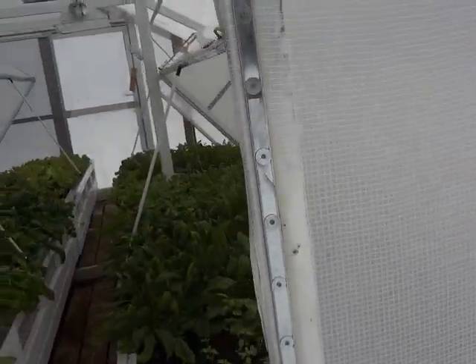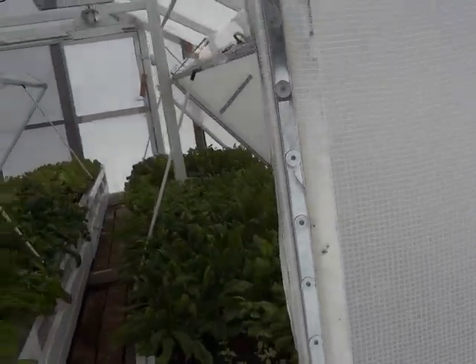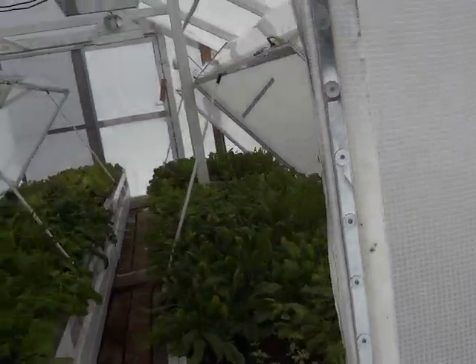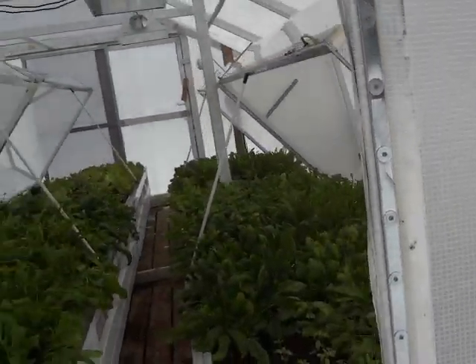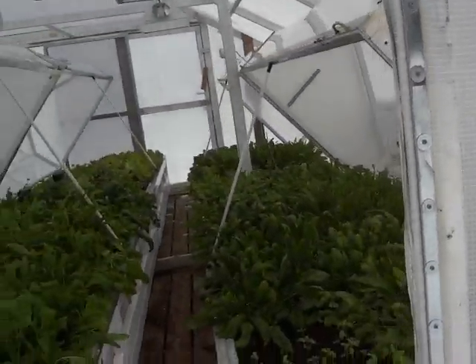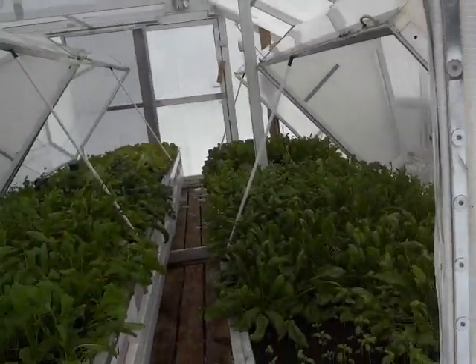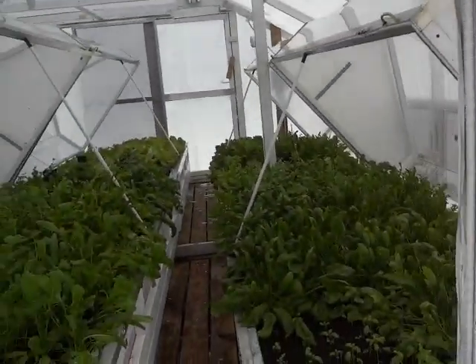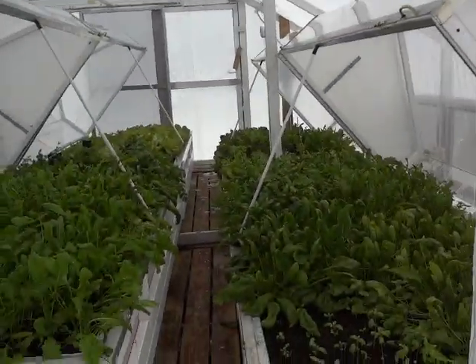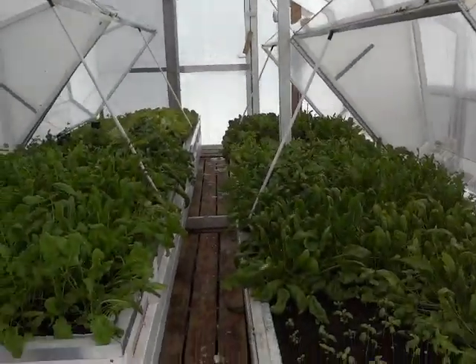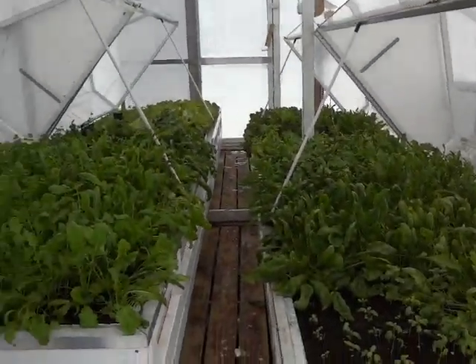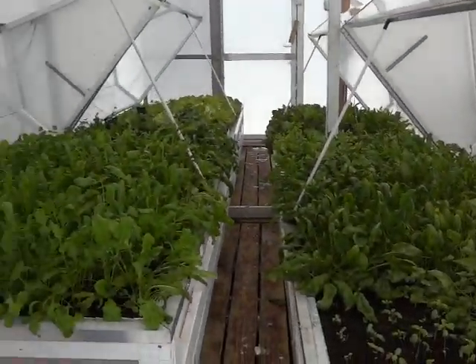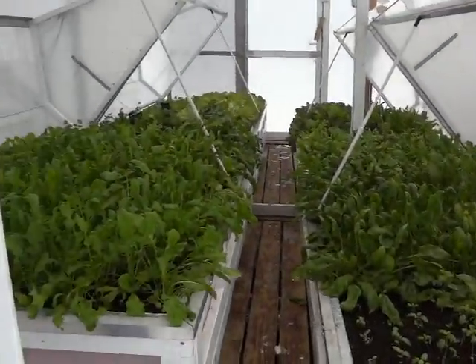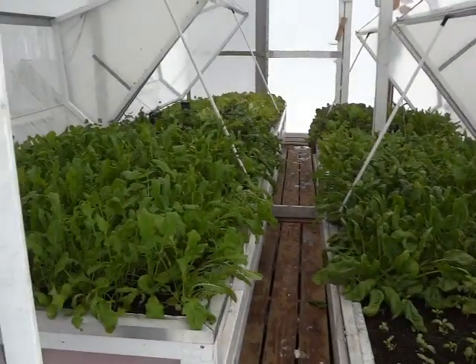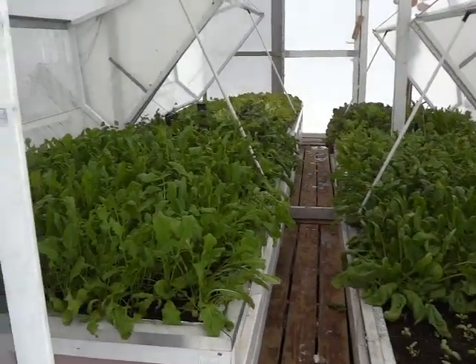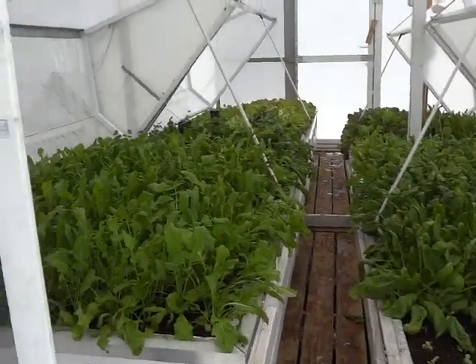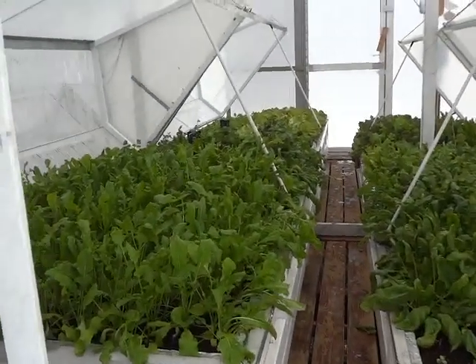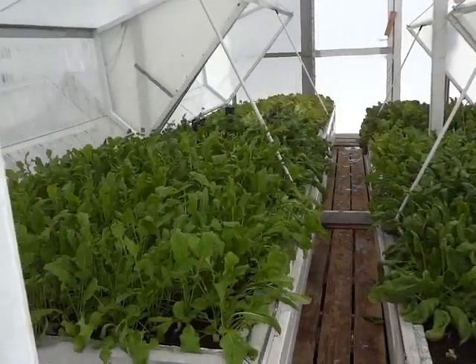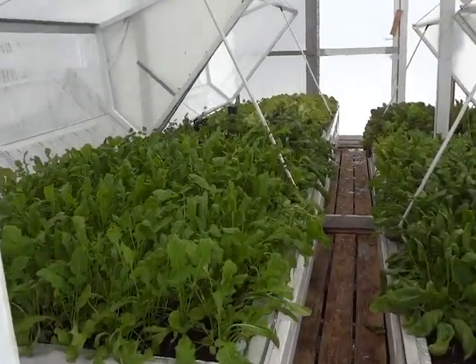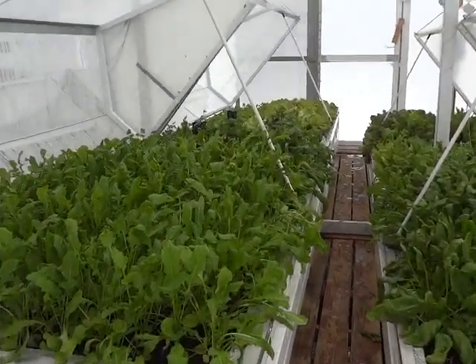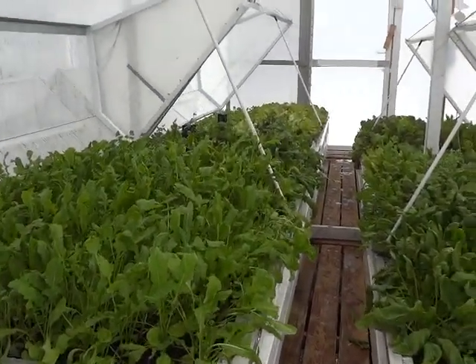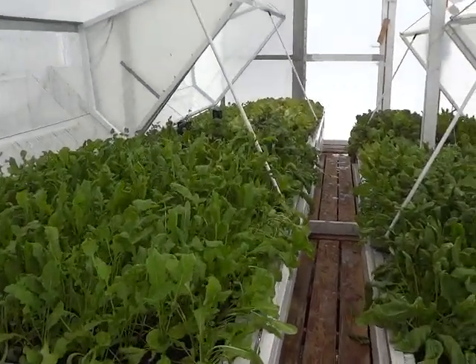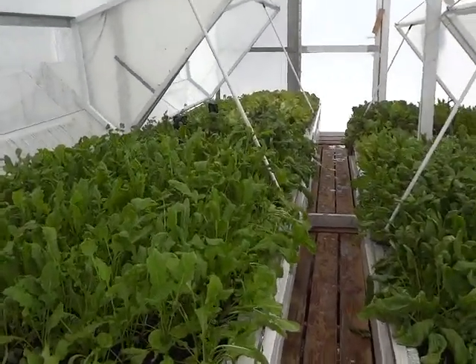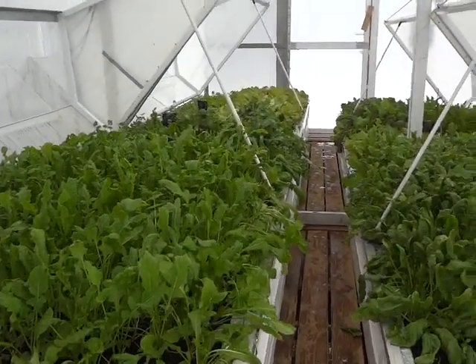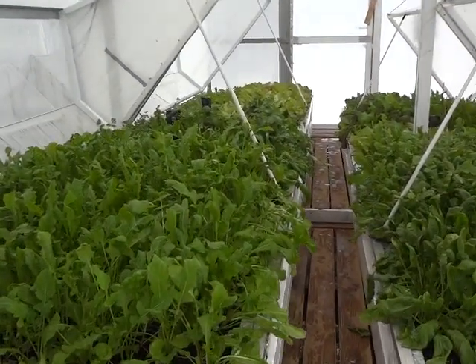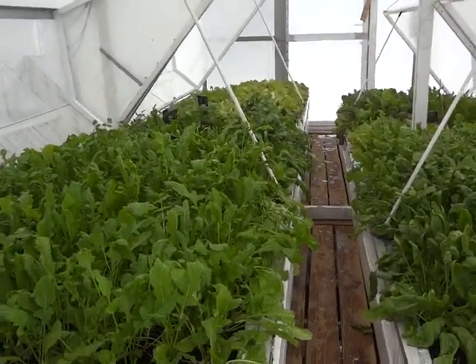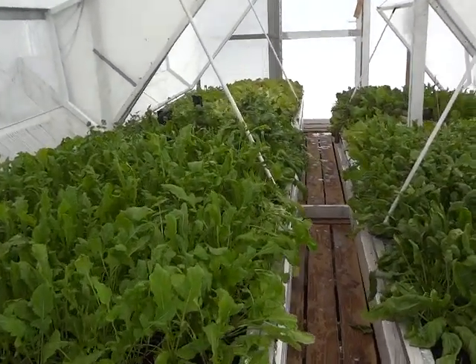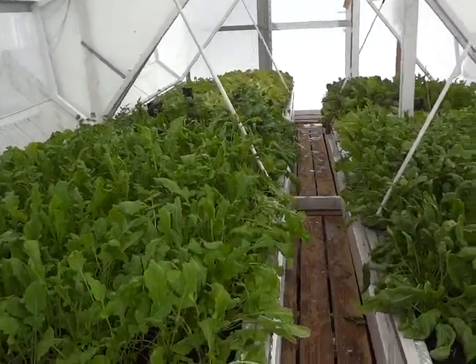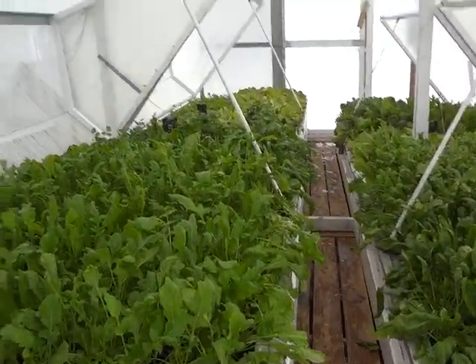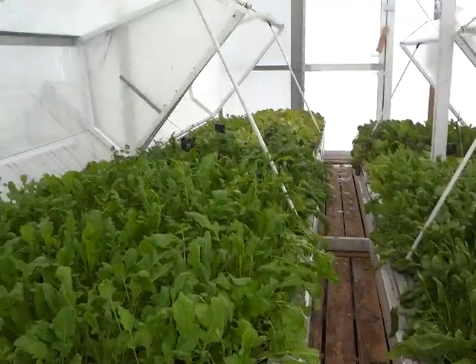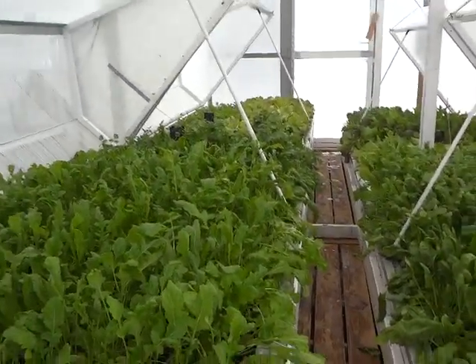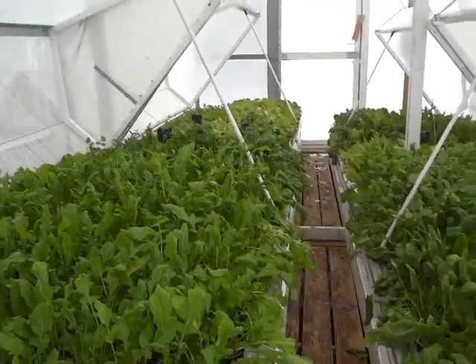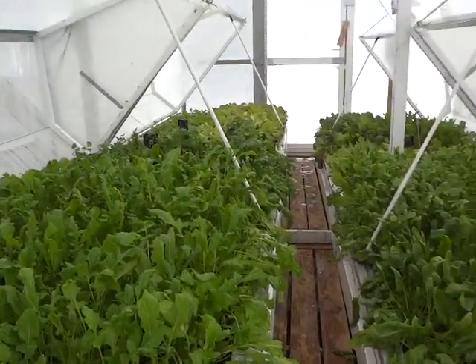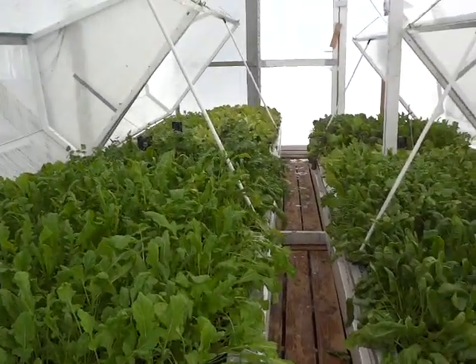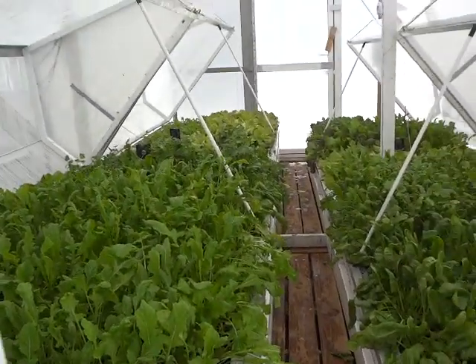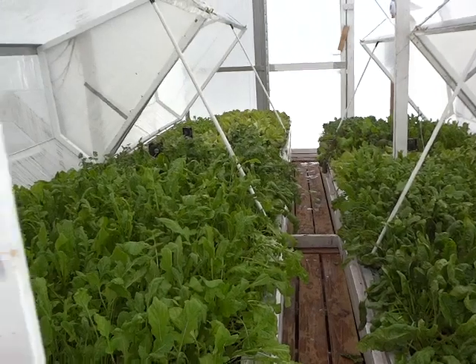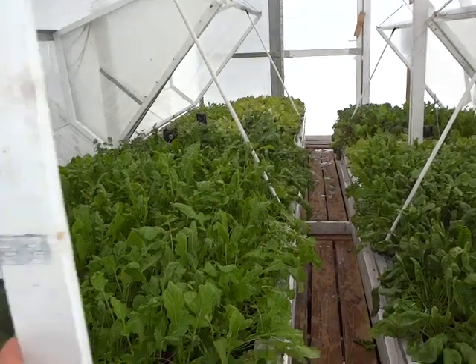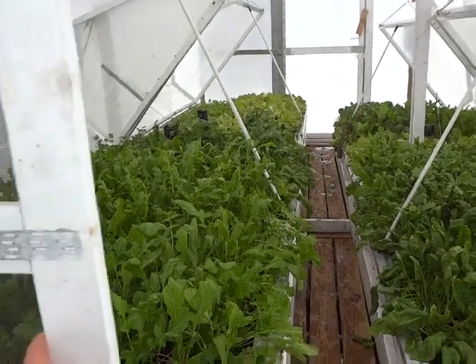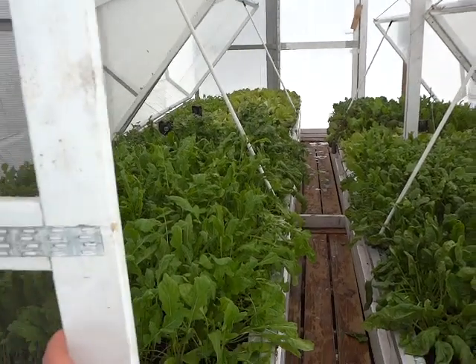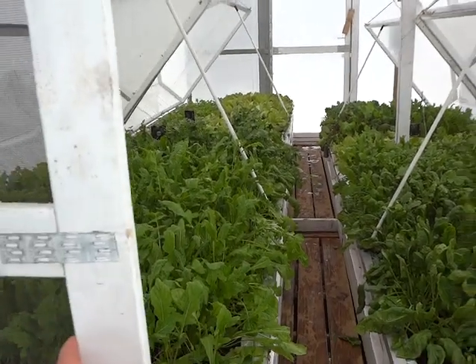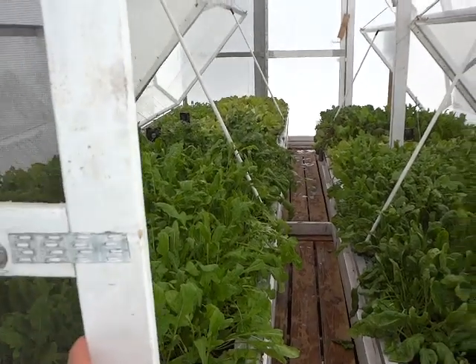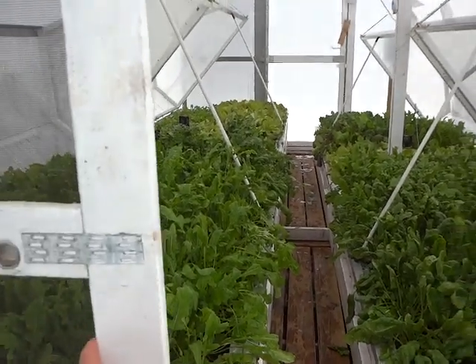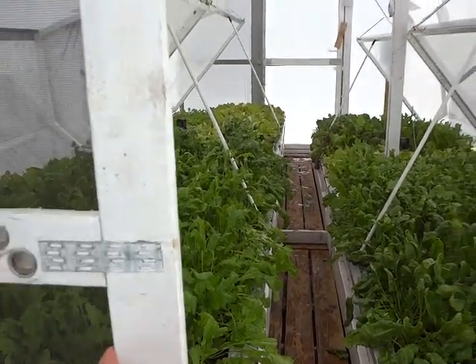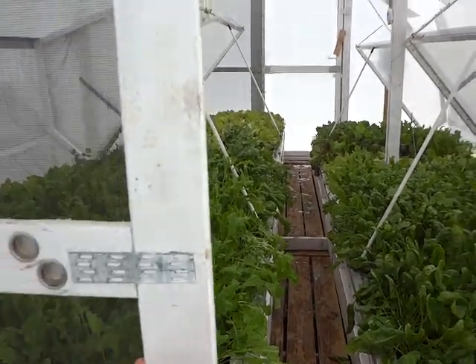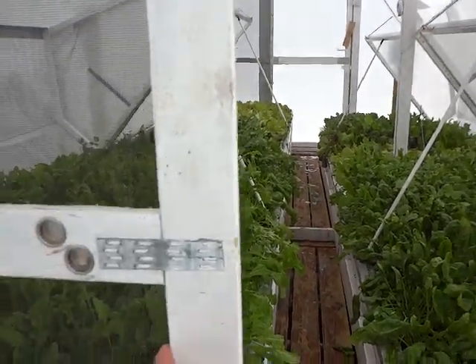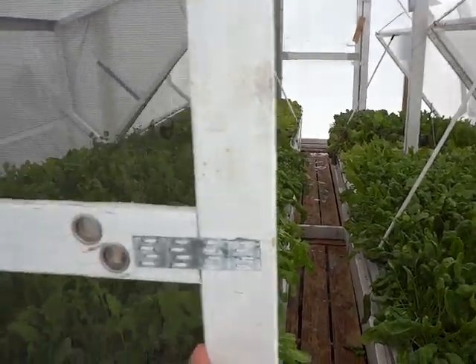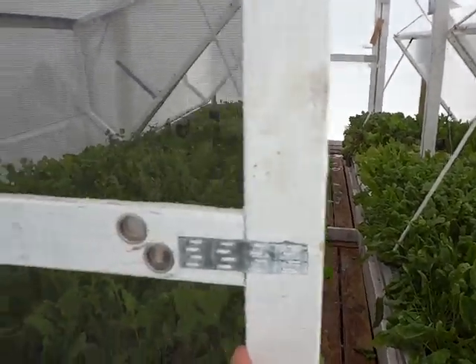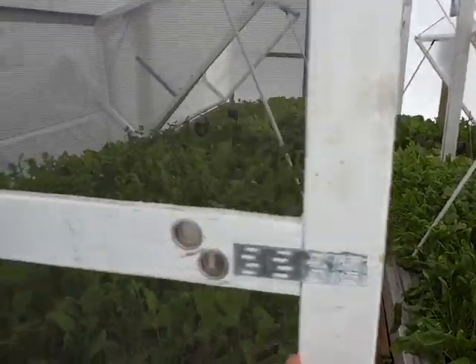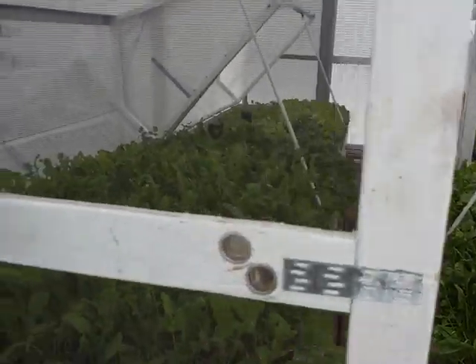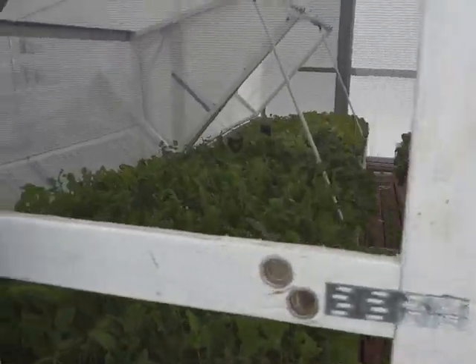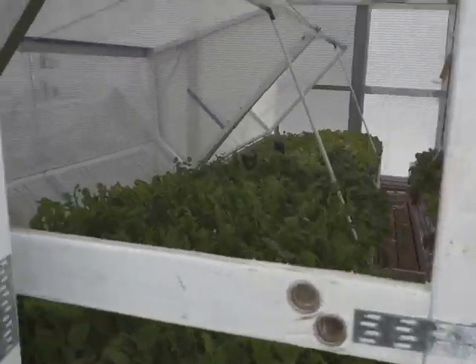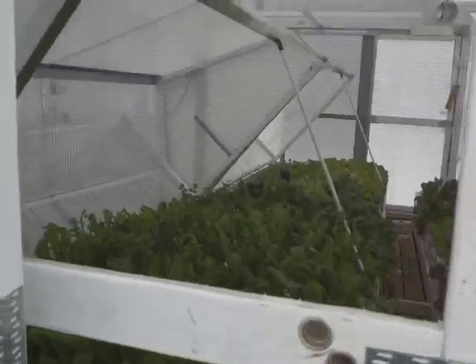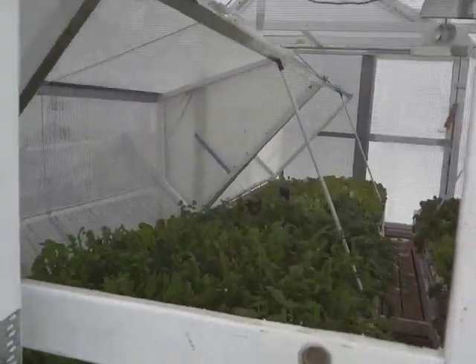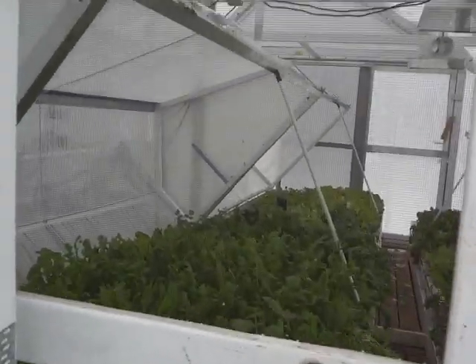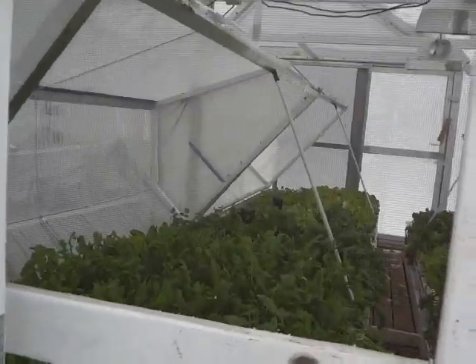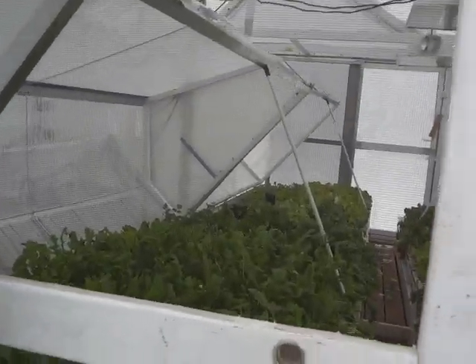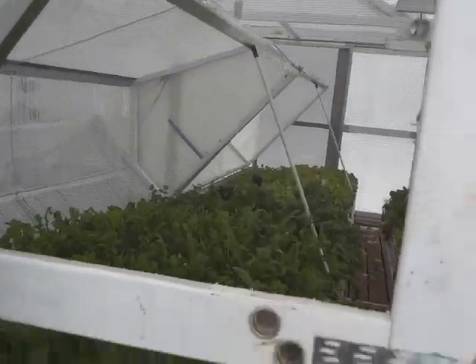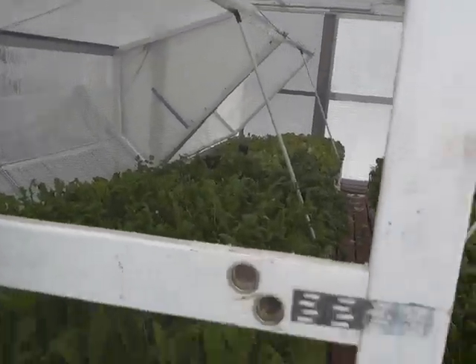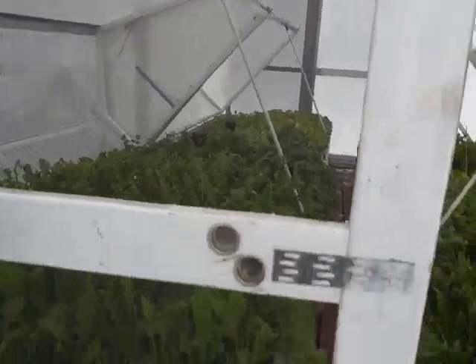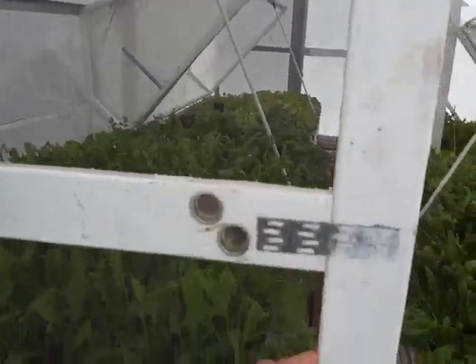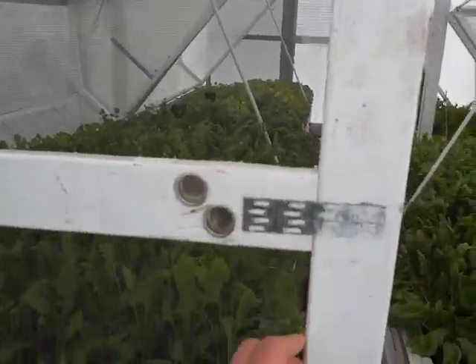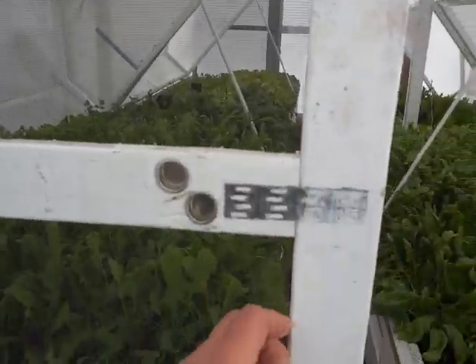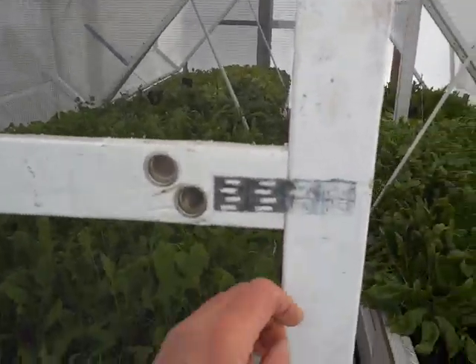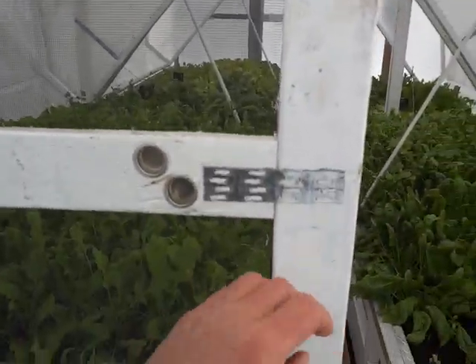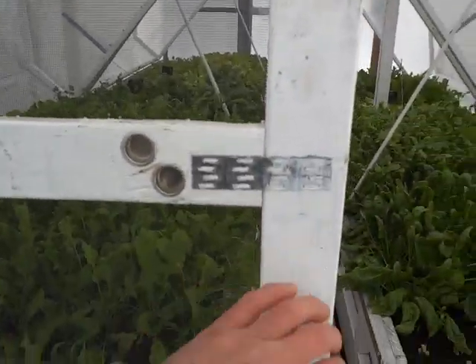It's got sliding screen doors. Have you seen that before on a greenhouse?